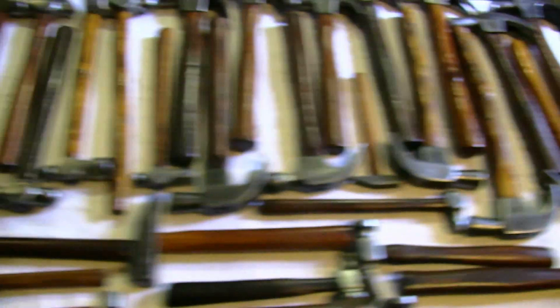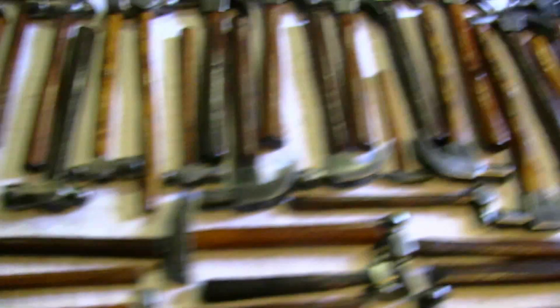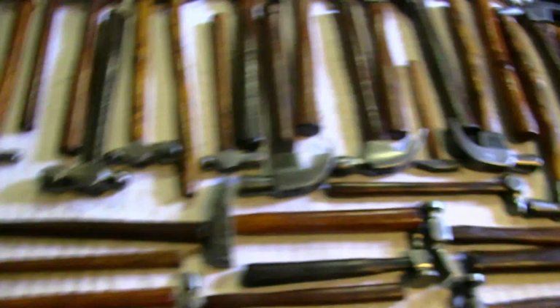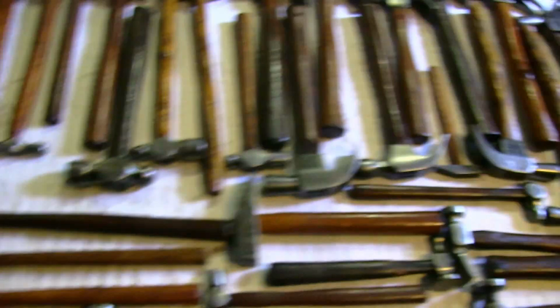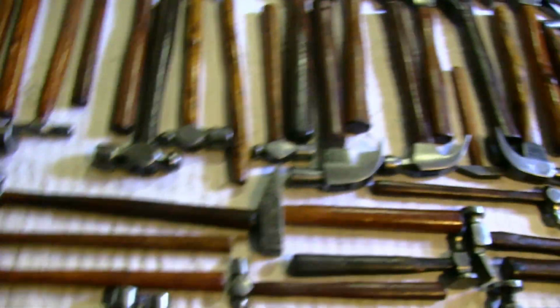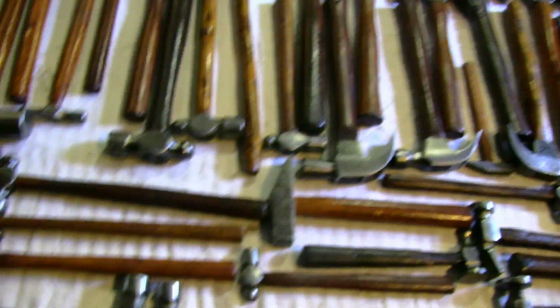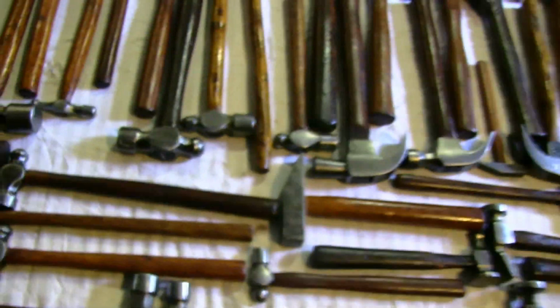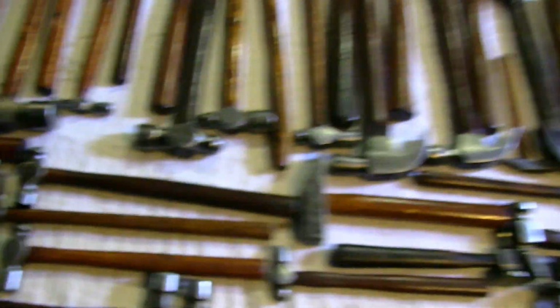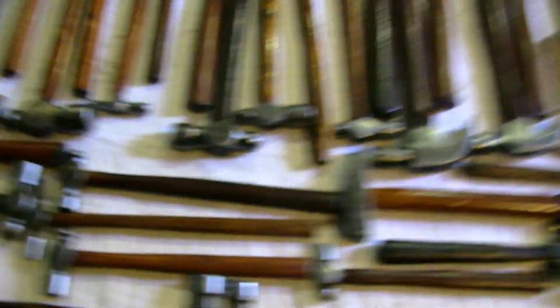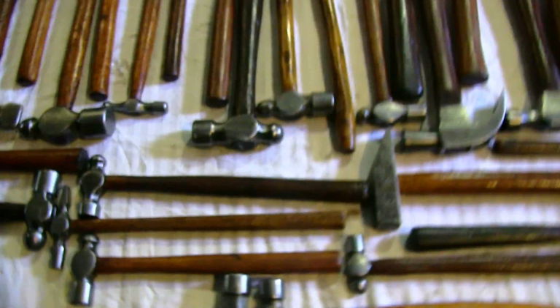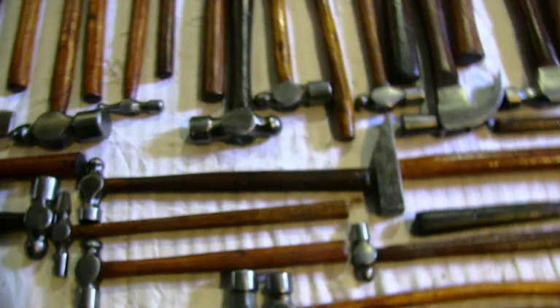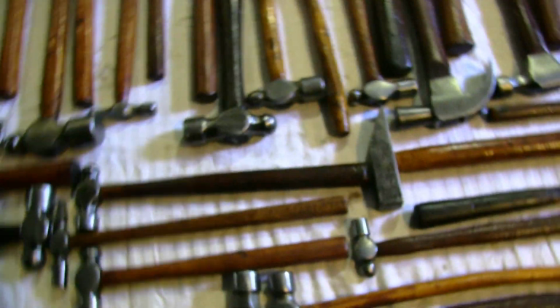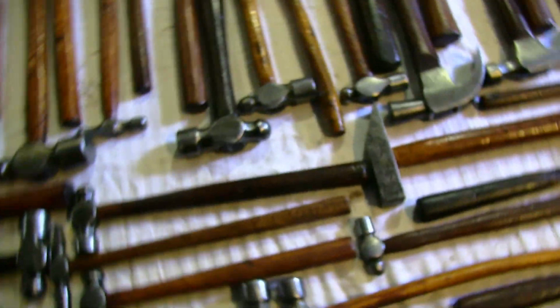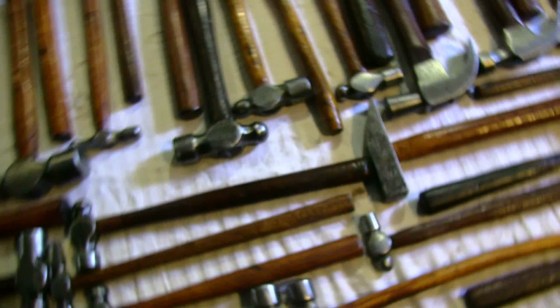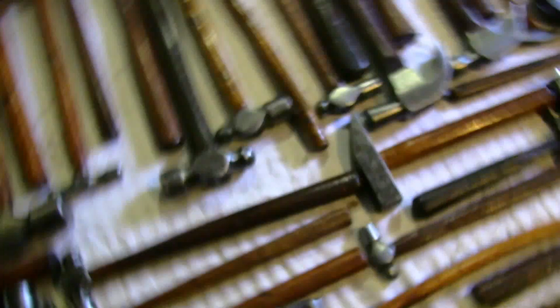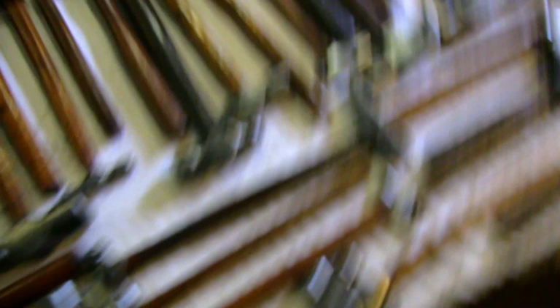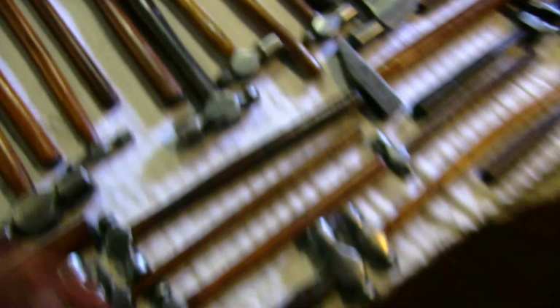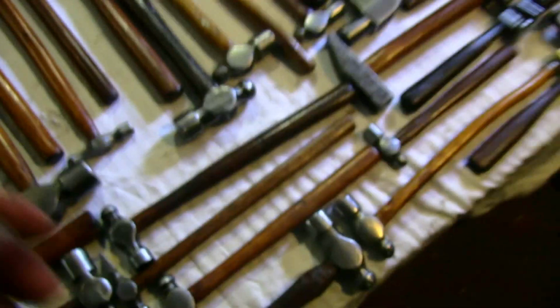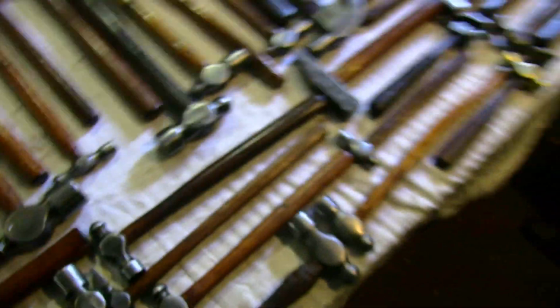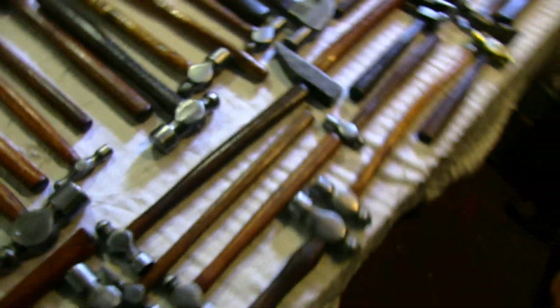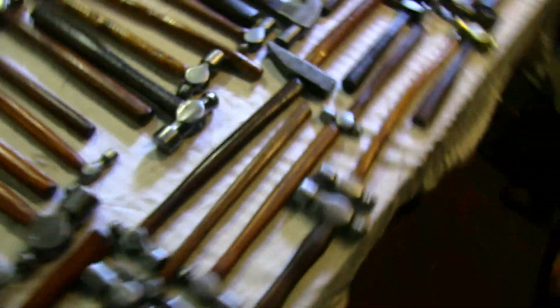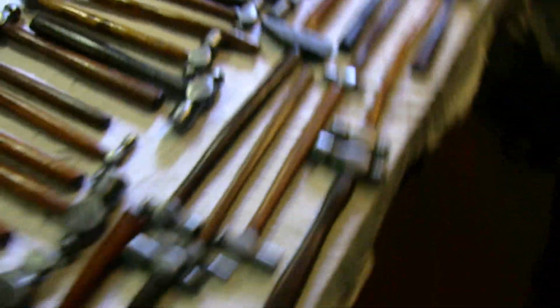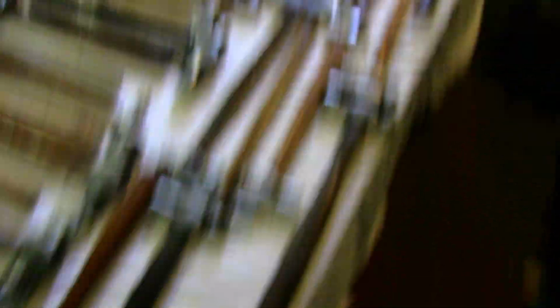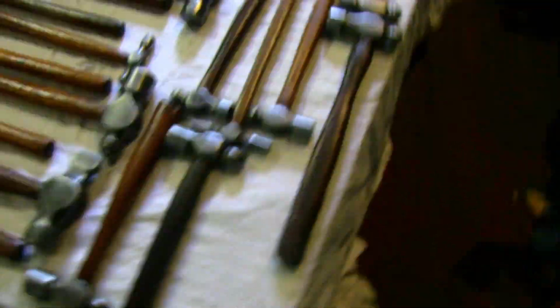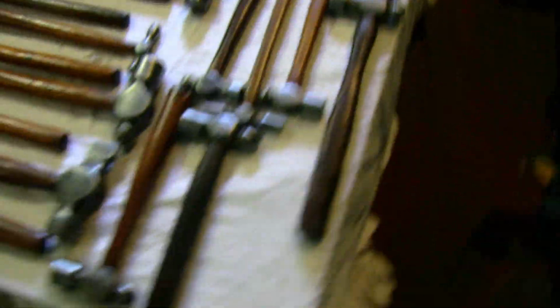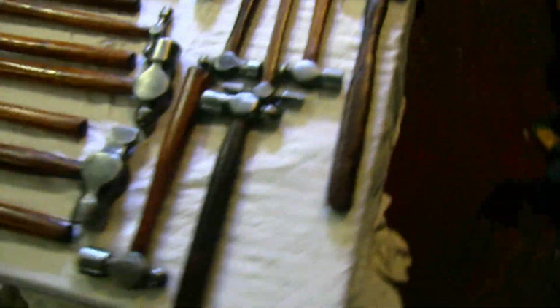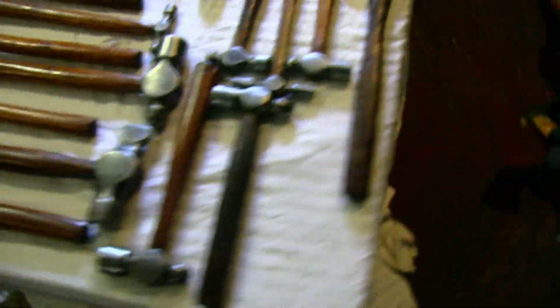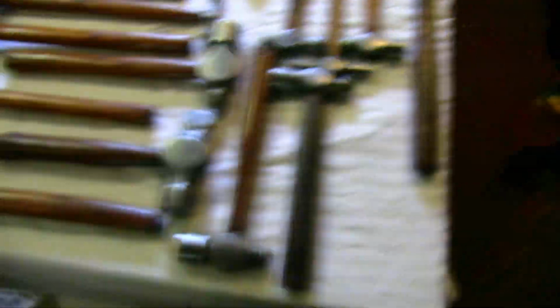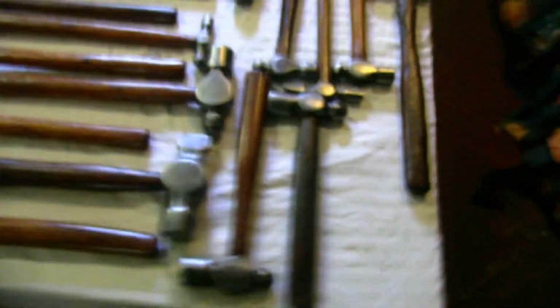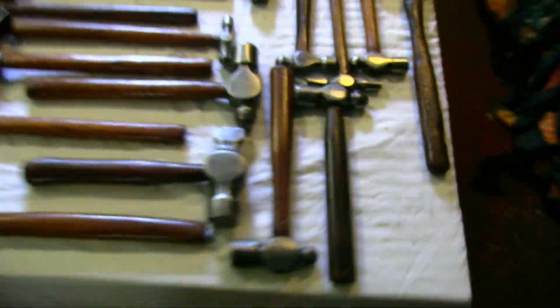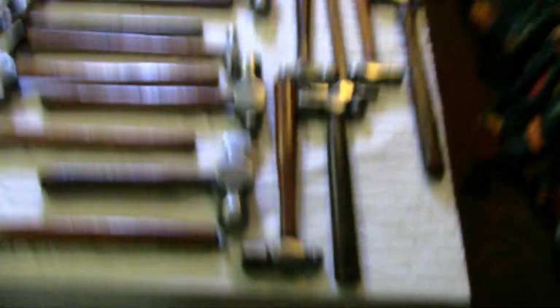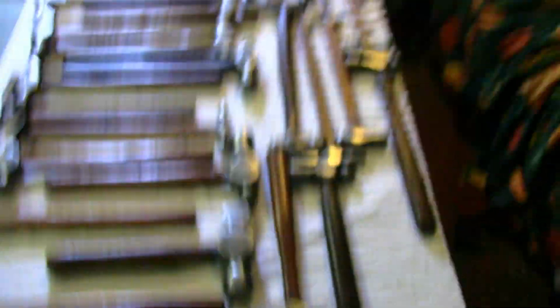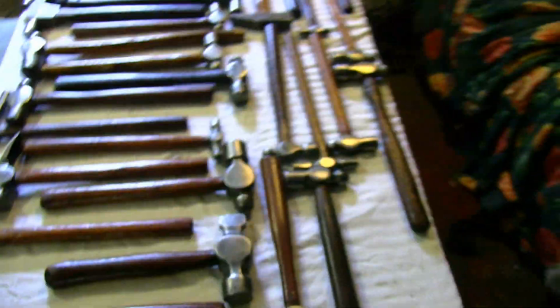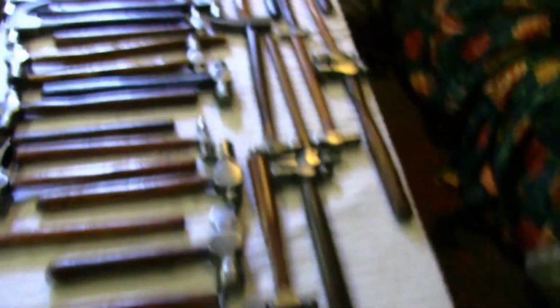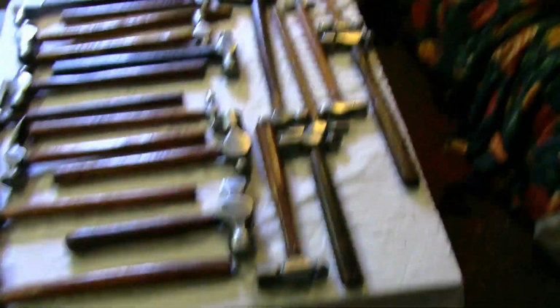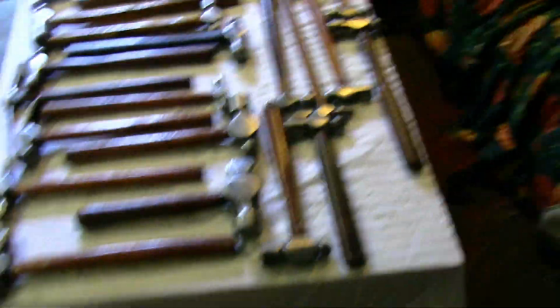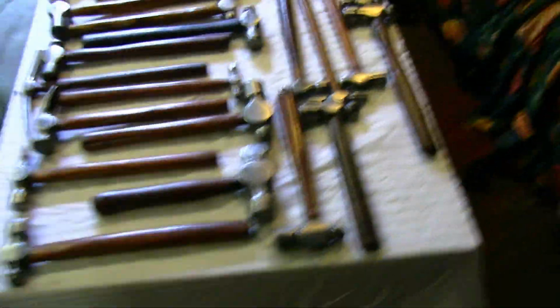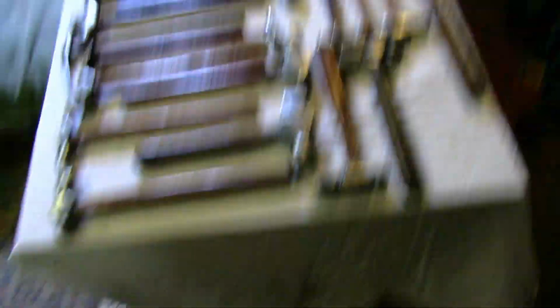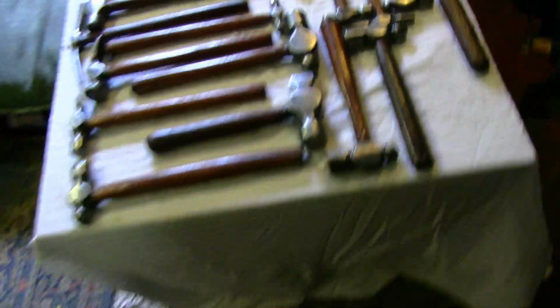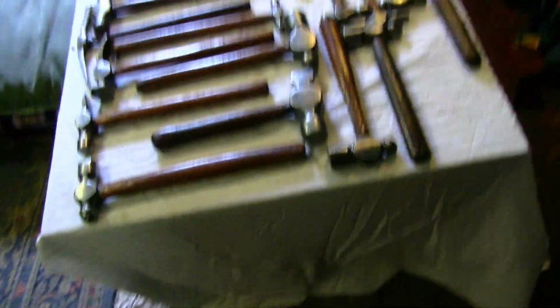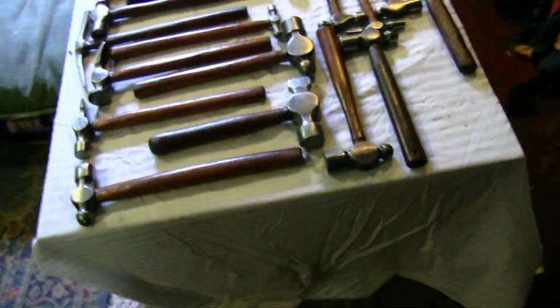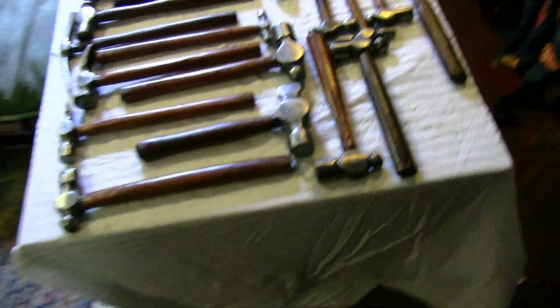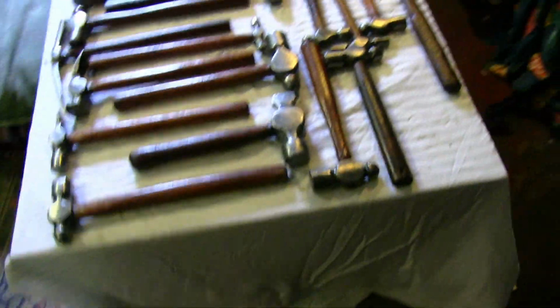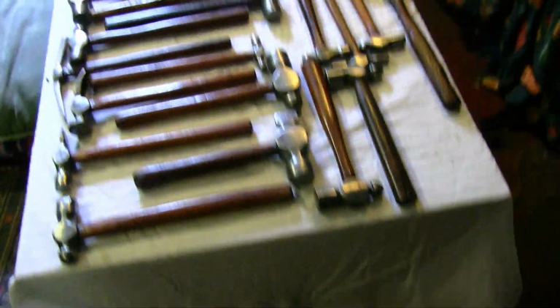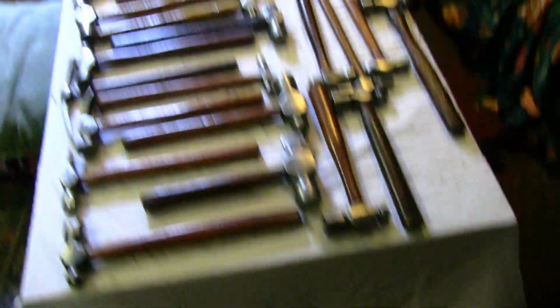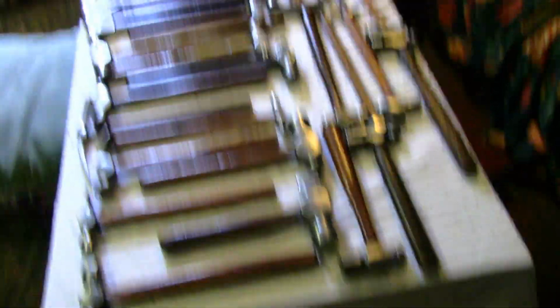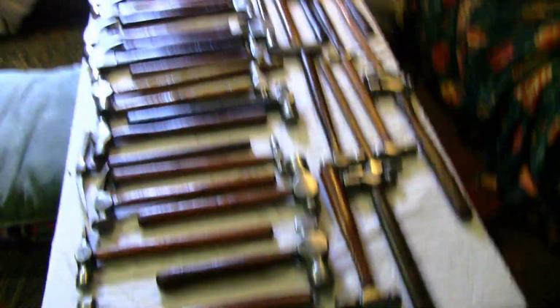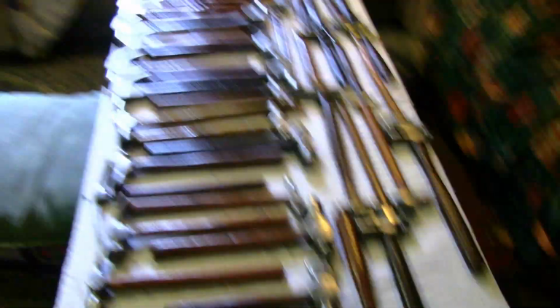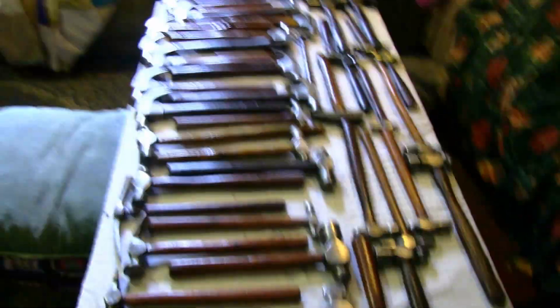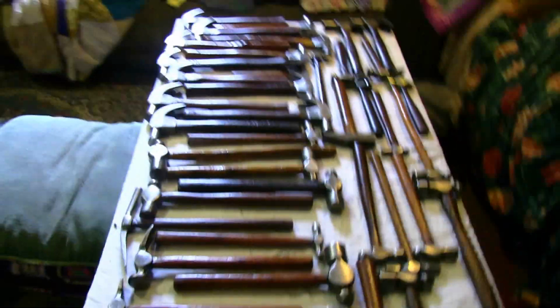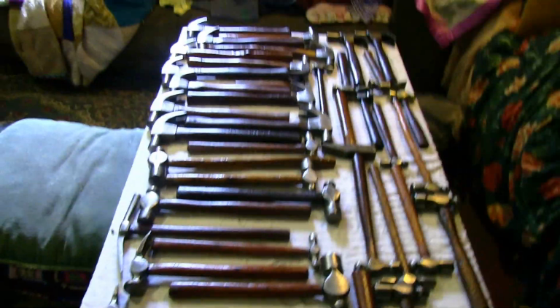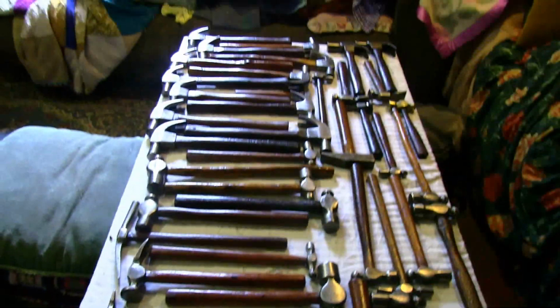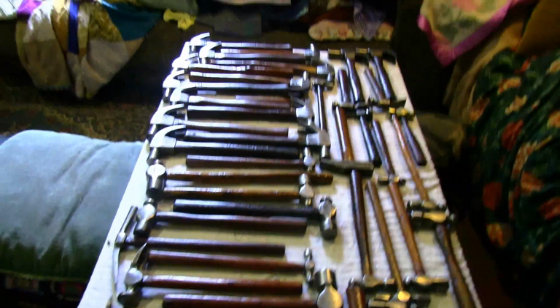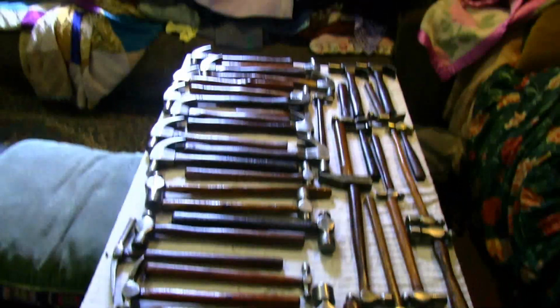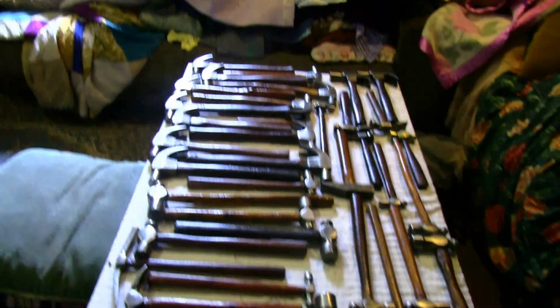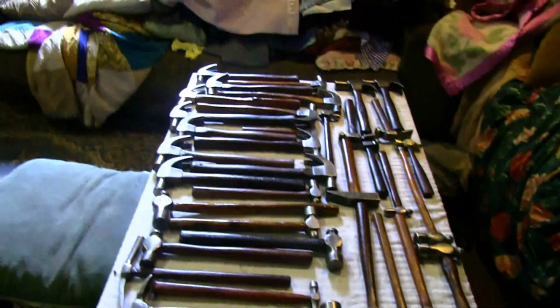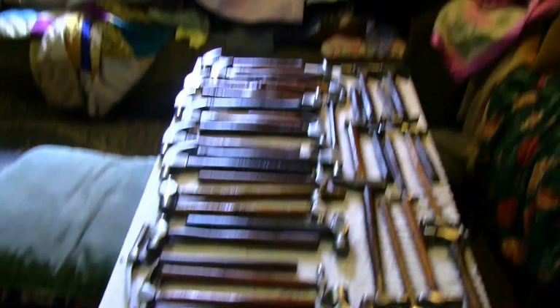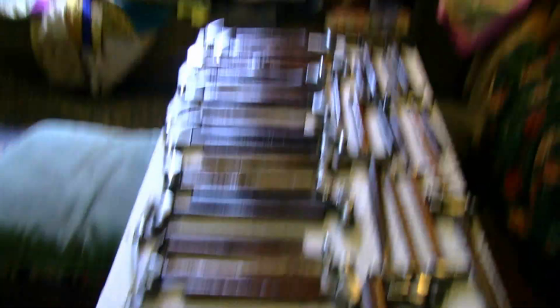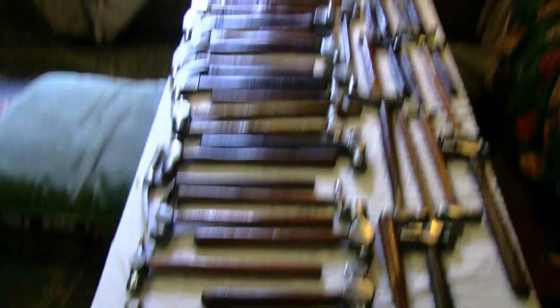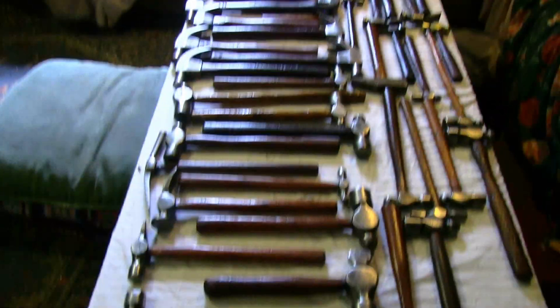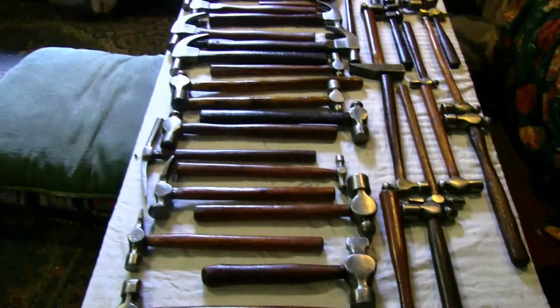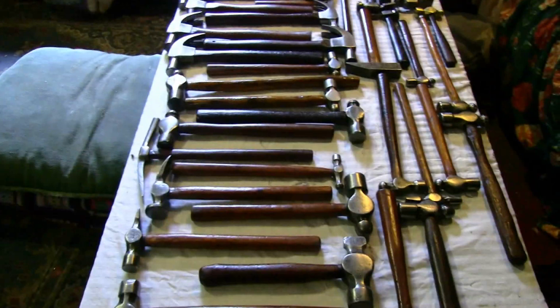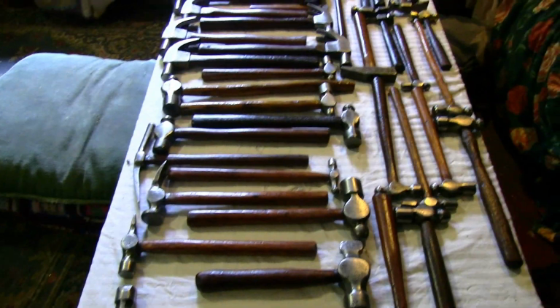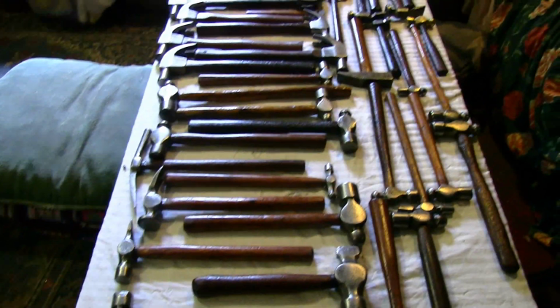So anyway, there you go. A man and his hammers. See ya.